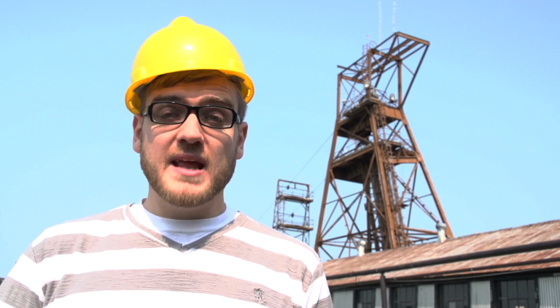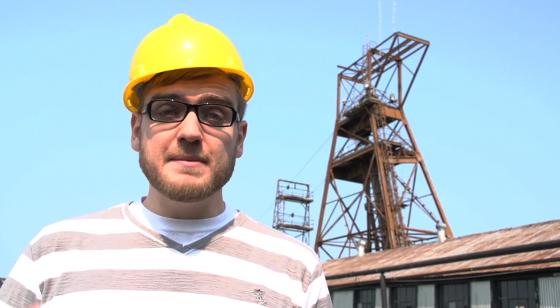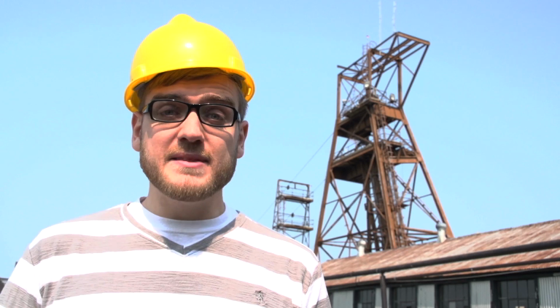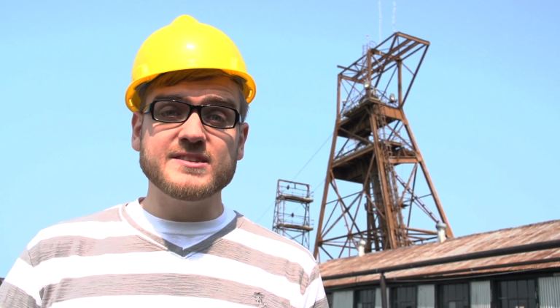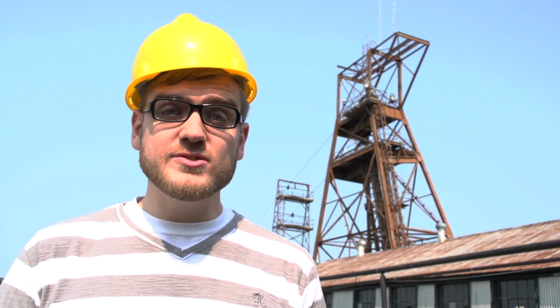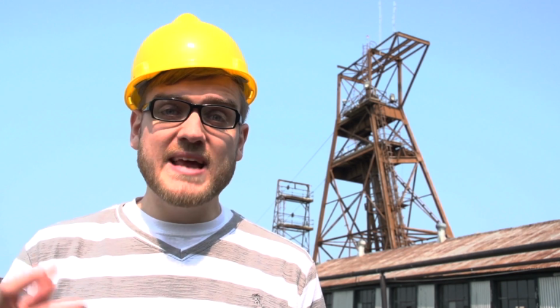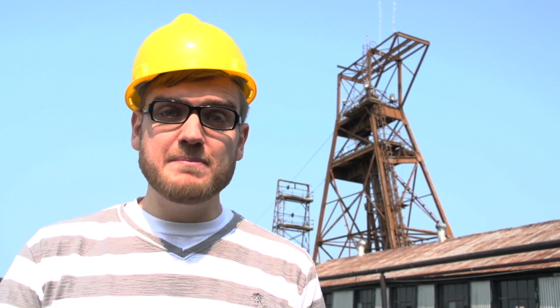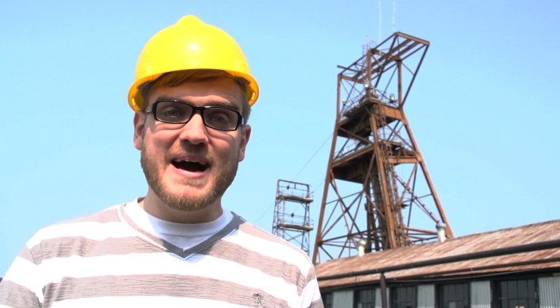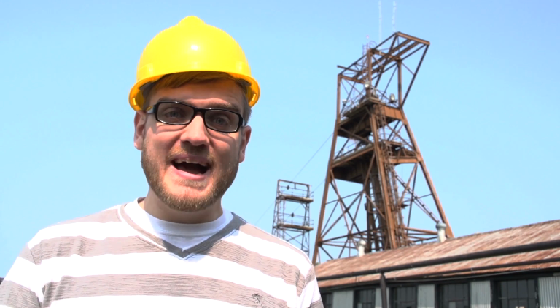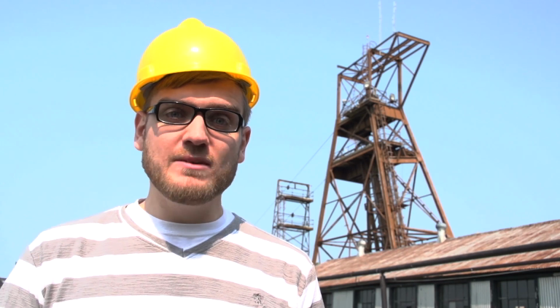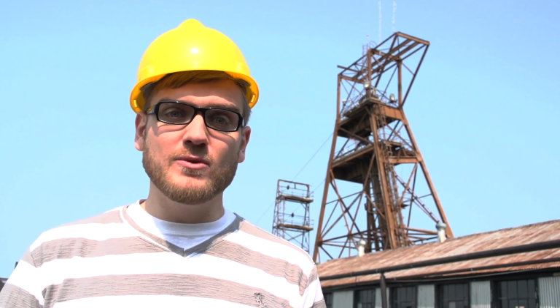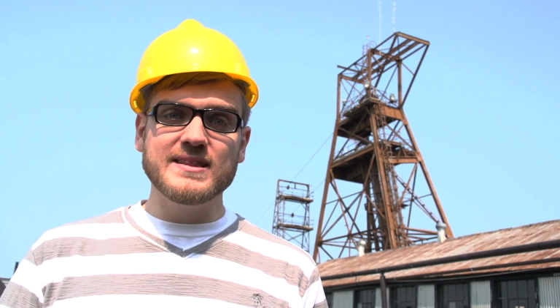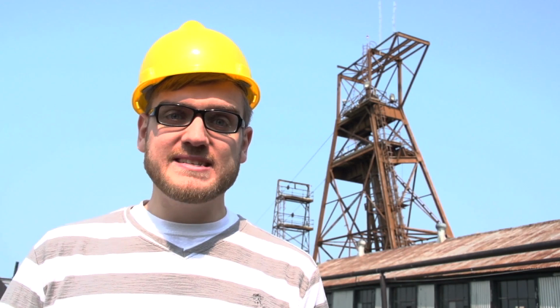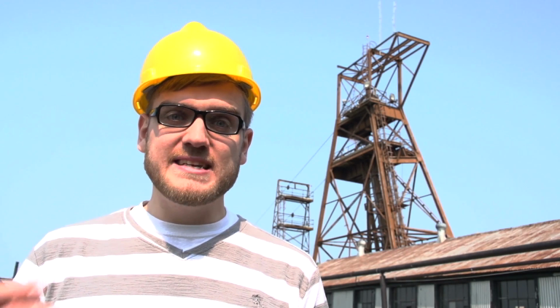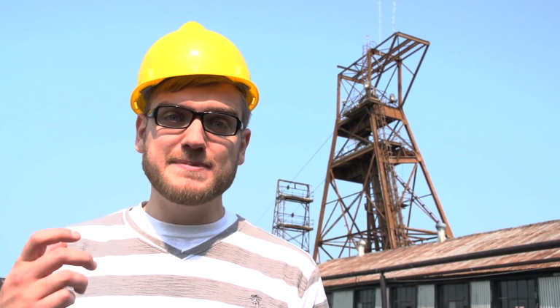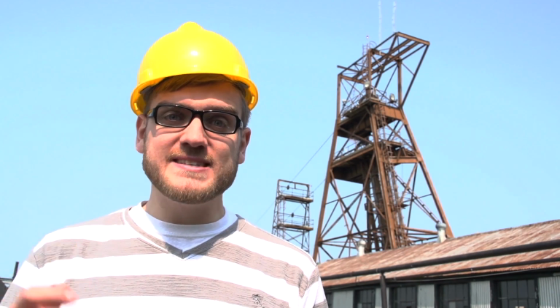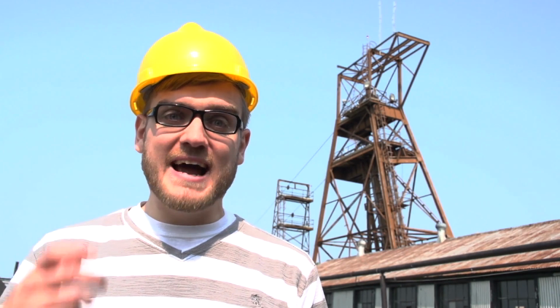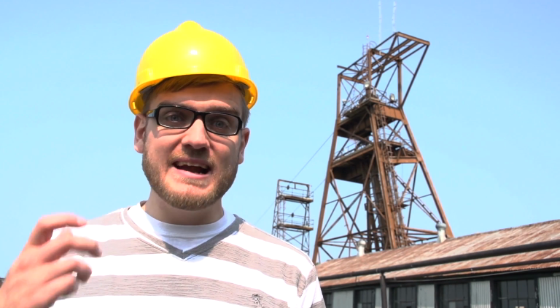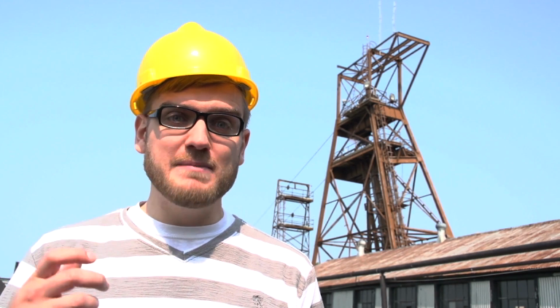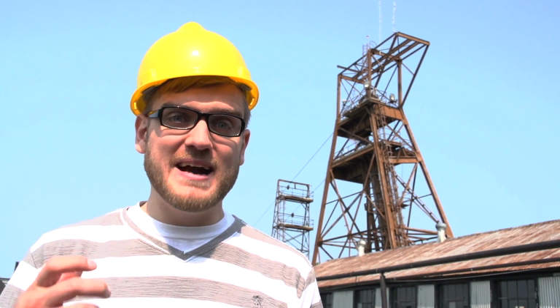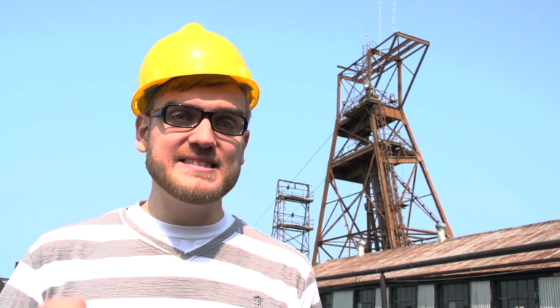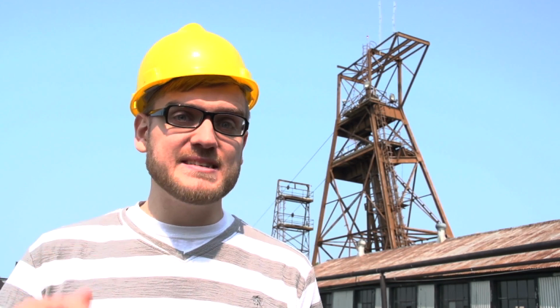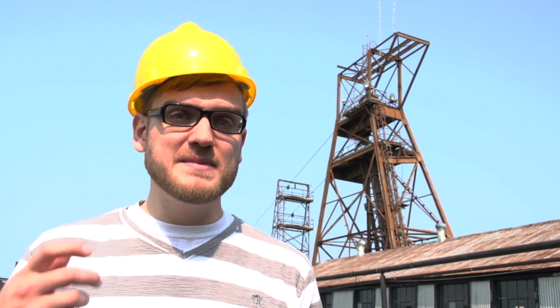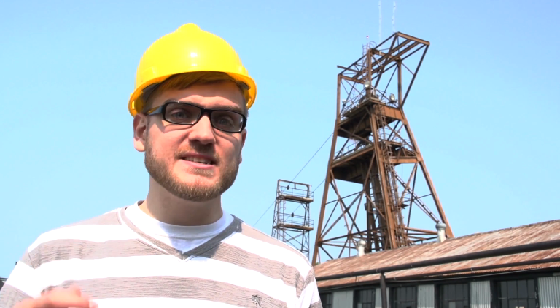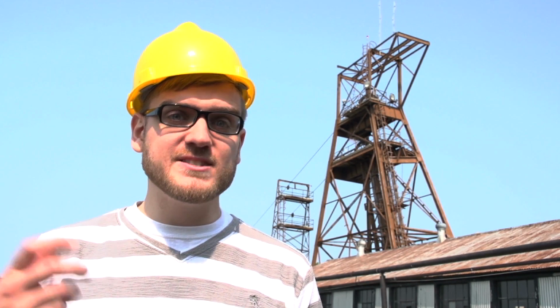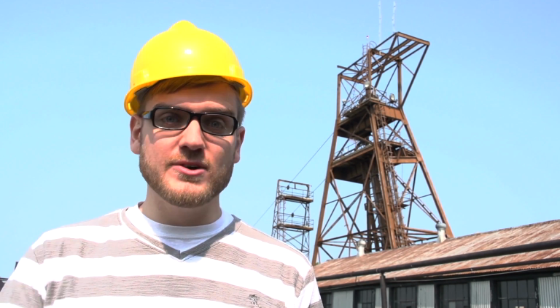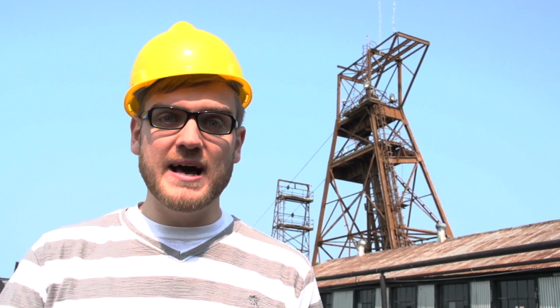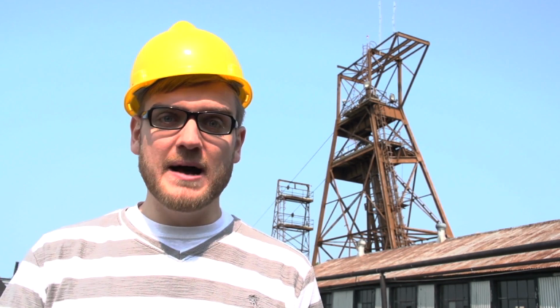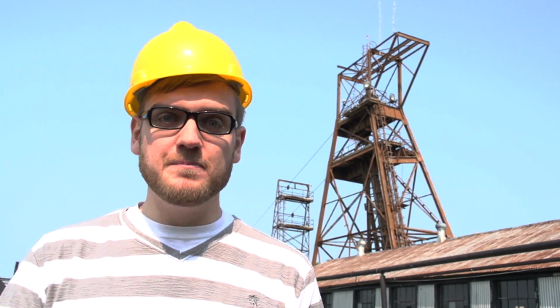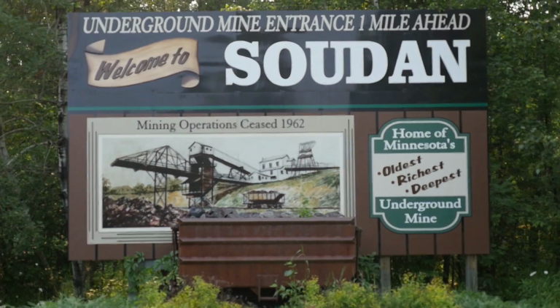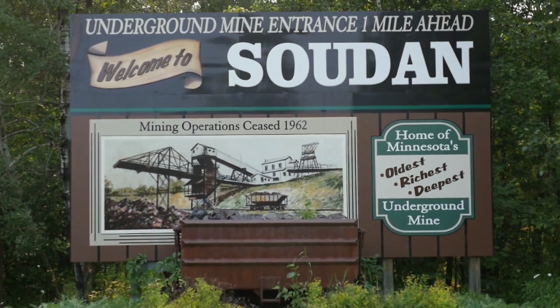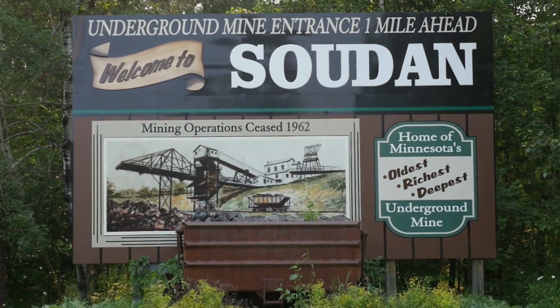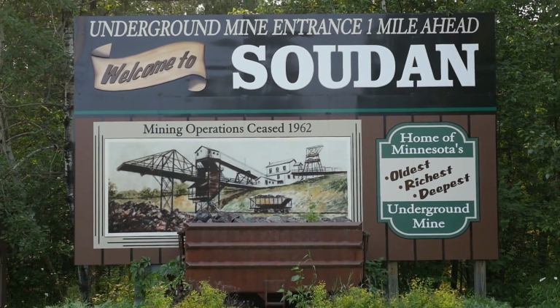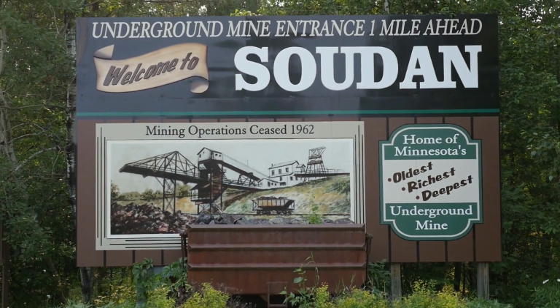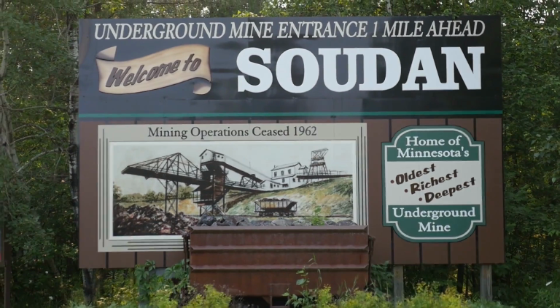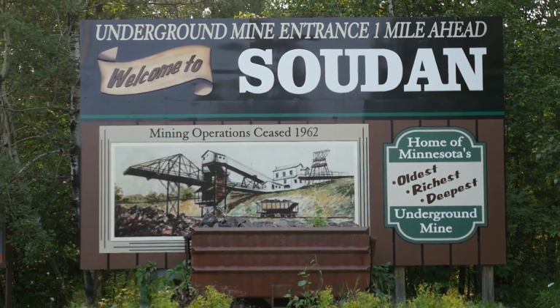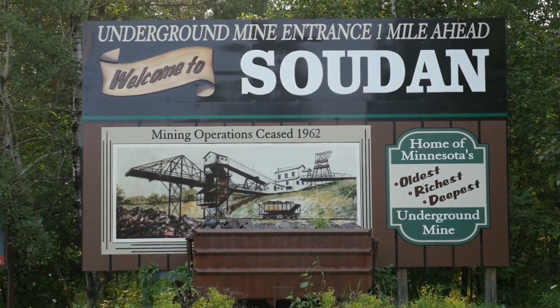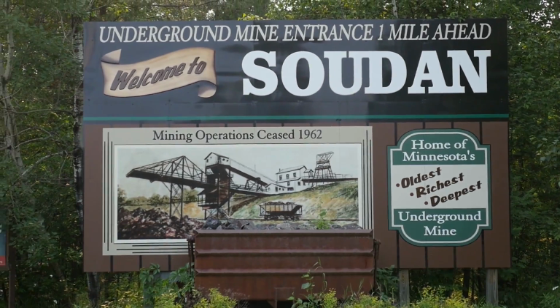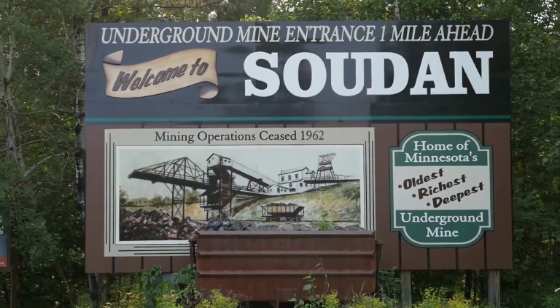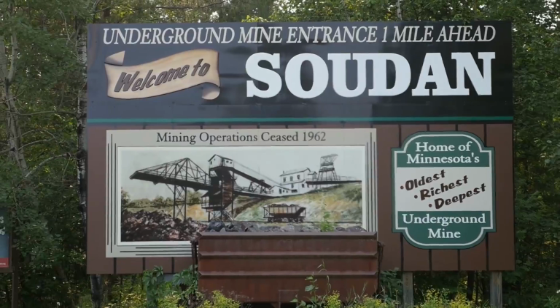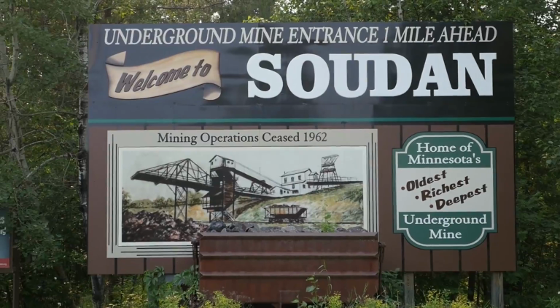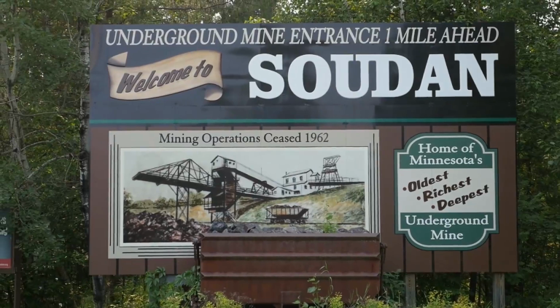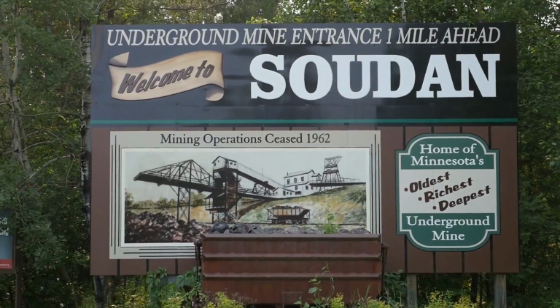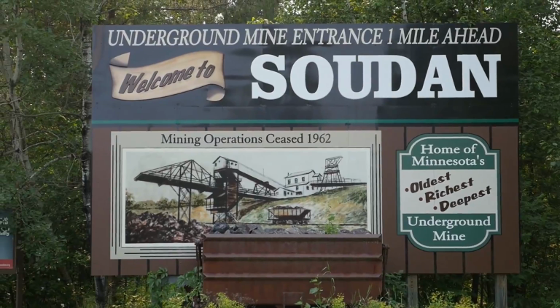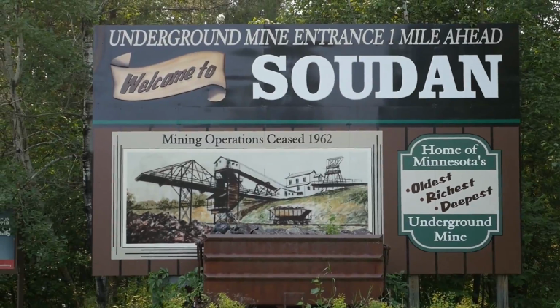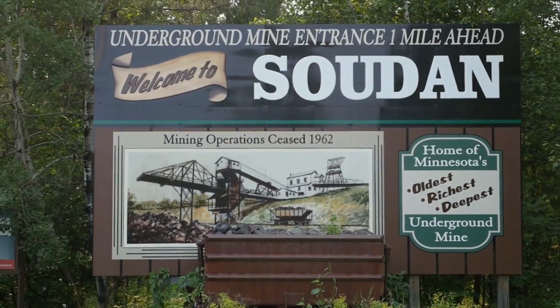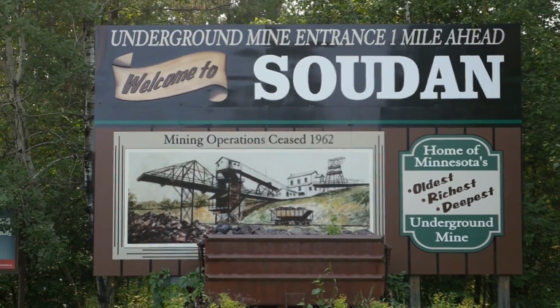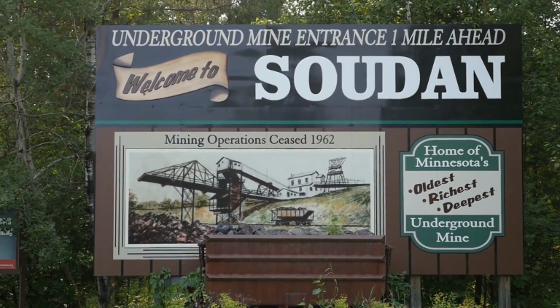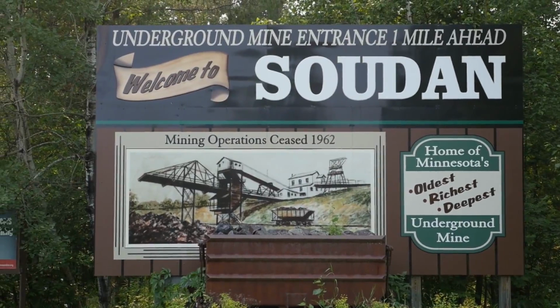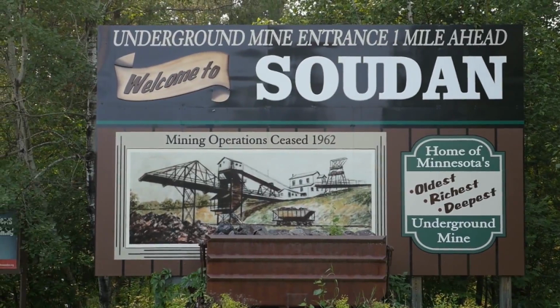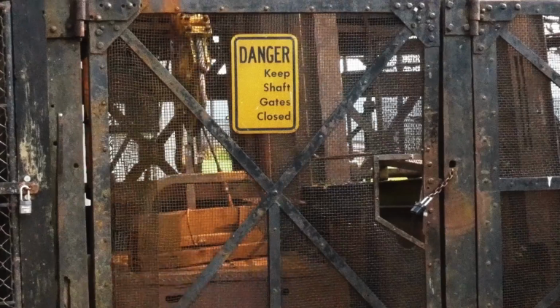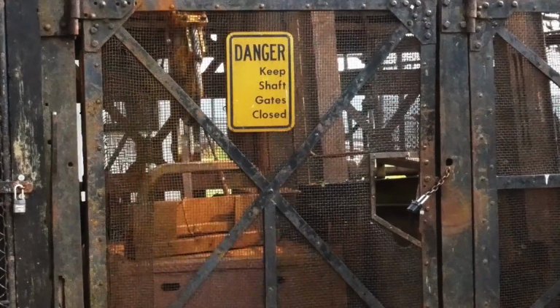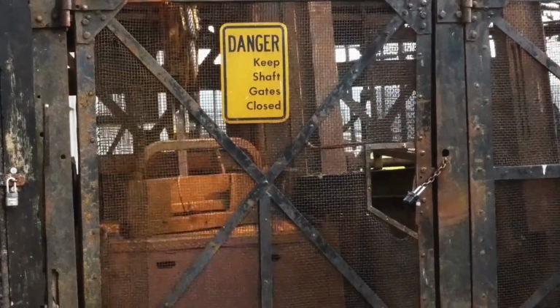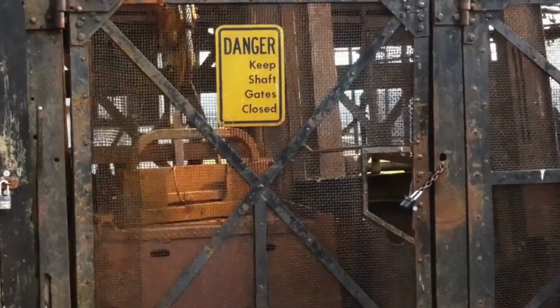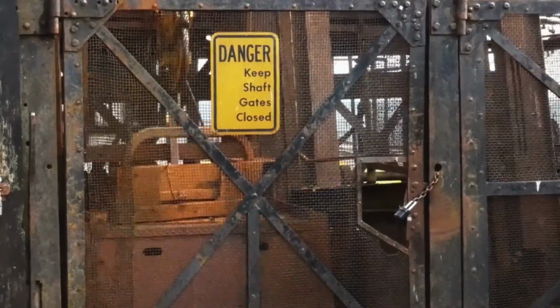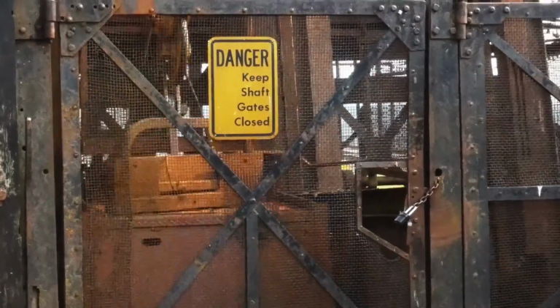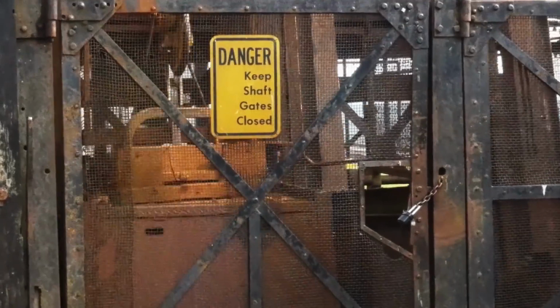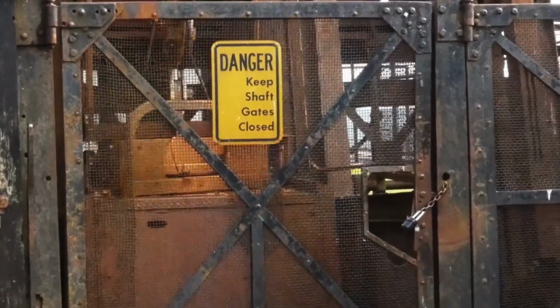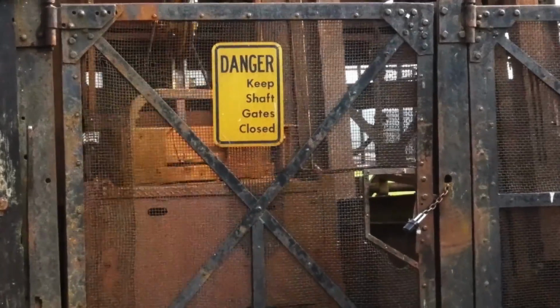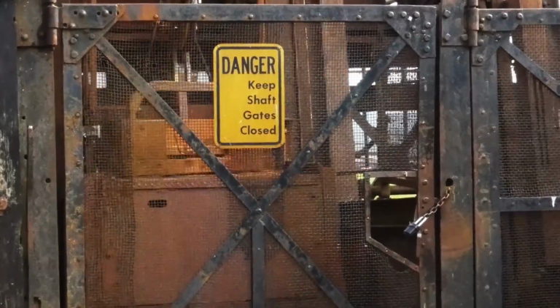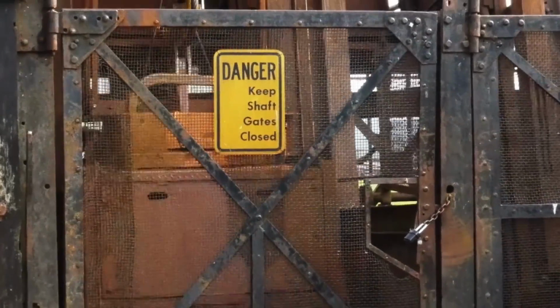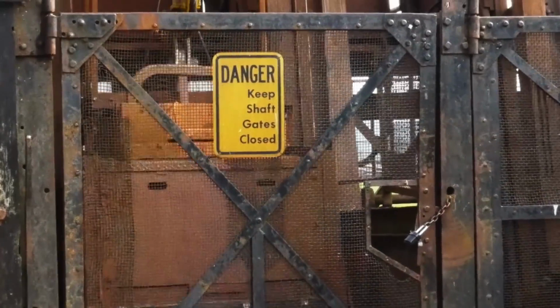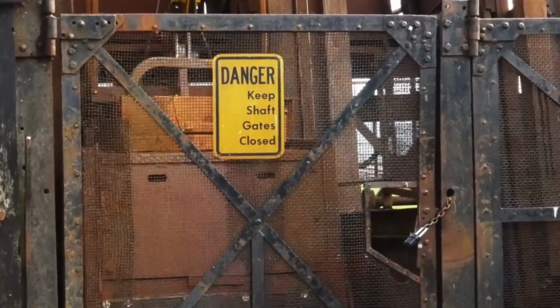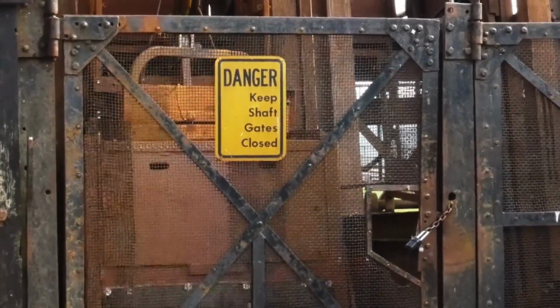I'm at the Sudan mine, one of the deepest iron mines in Minnesota, at nearly half a mile deep. It truly shows the extent we go through to reach iron ore.